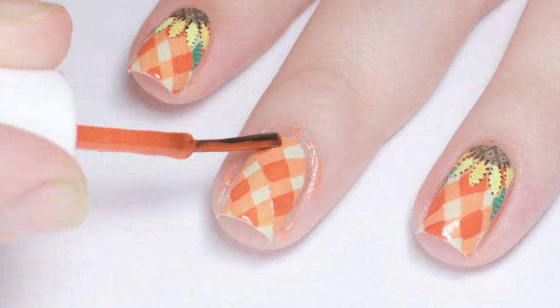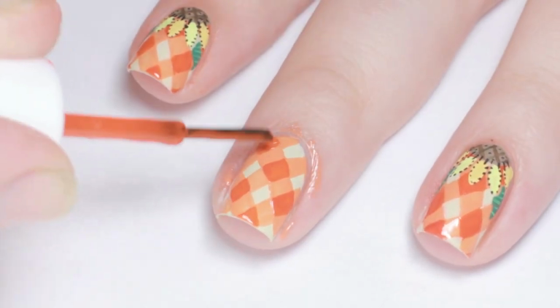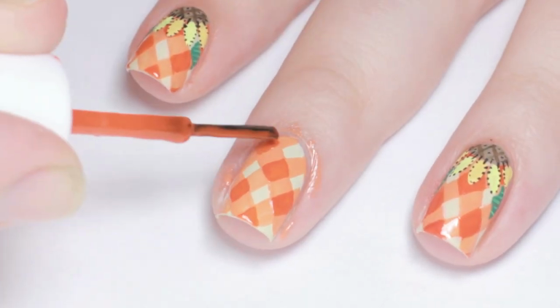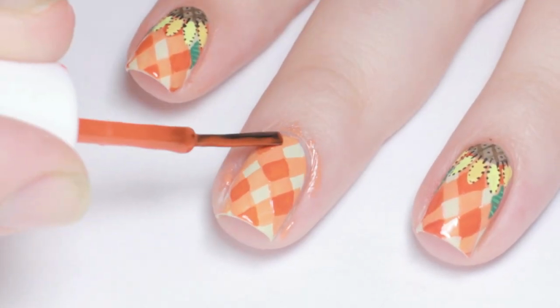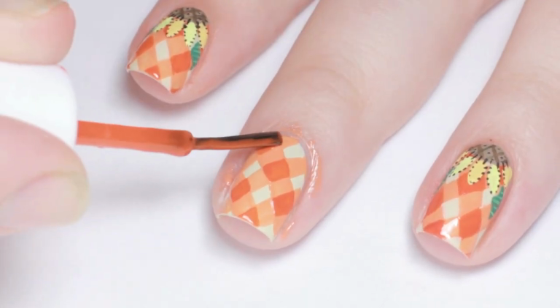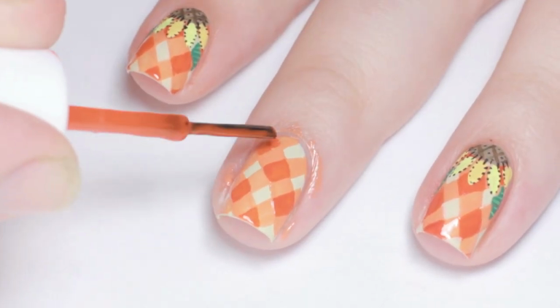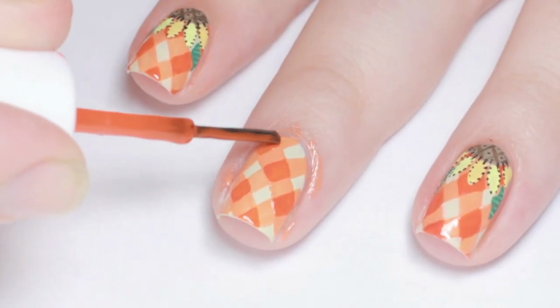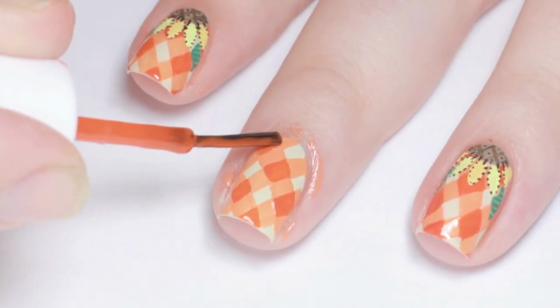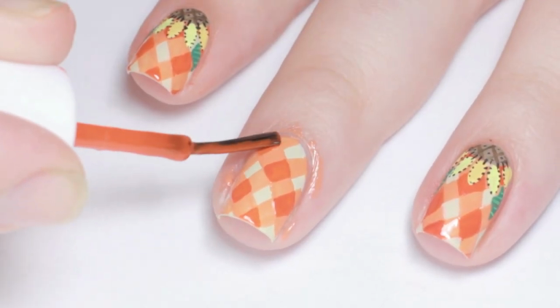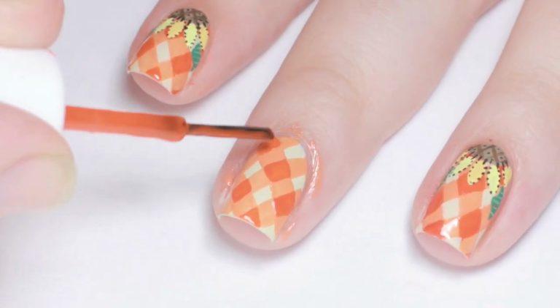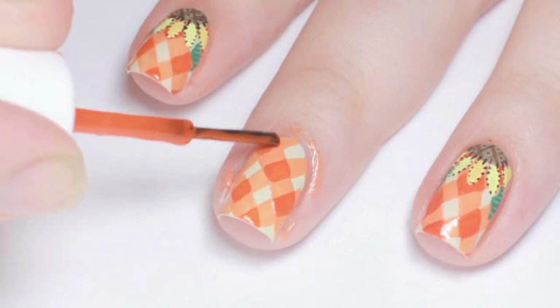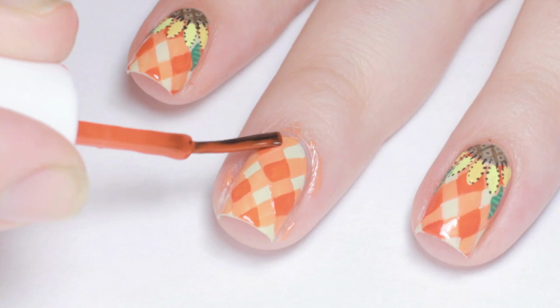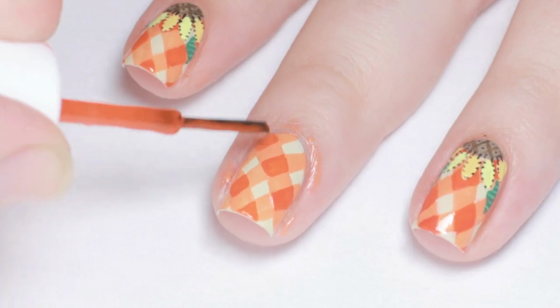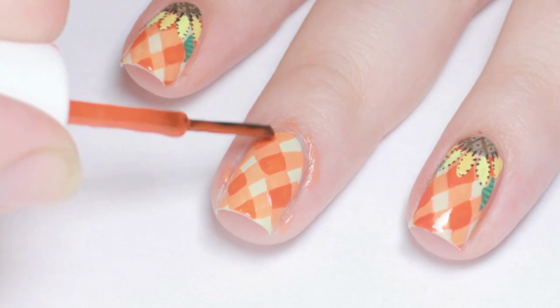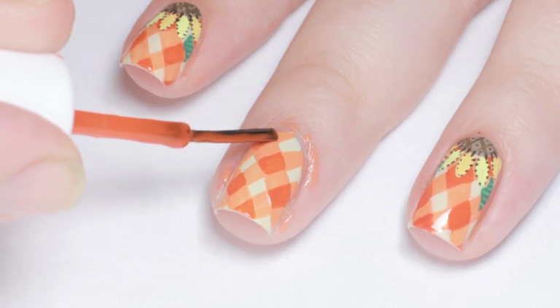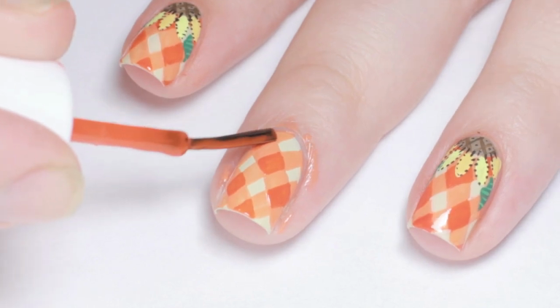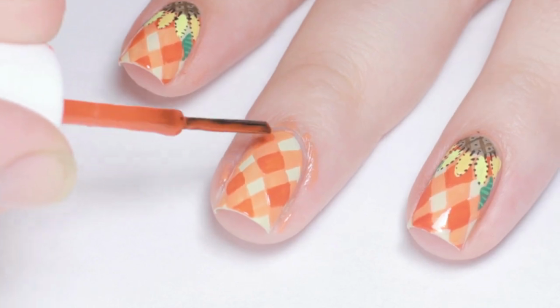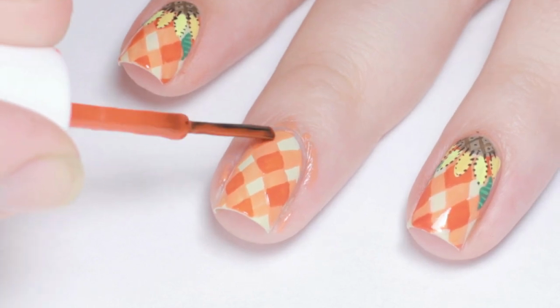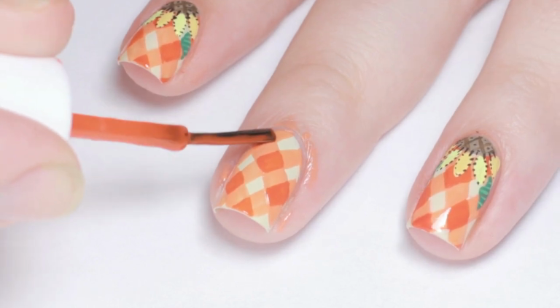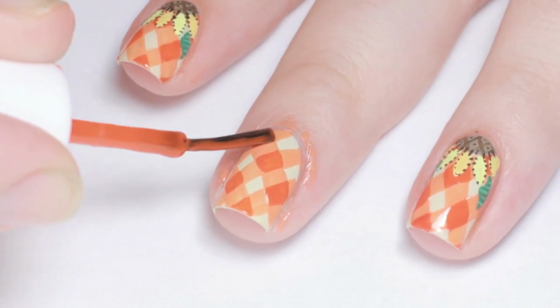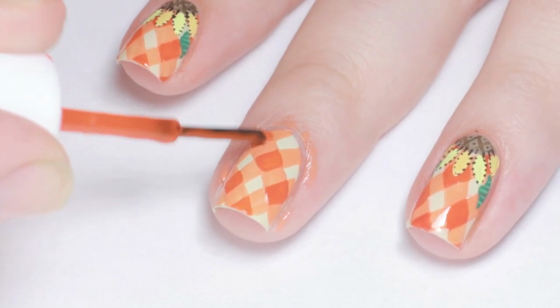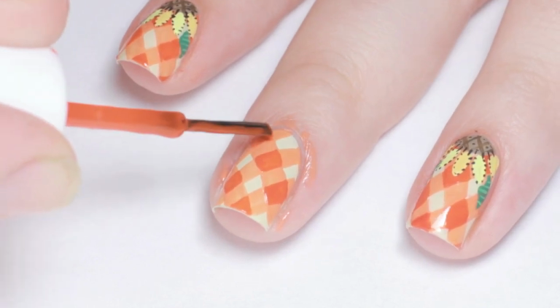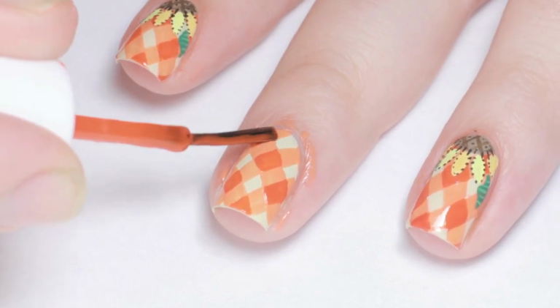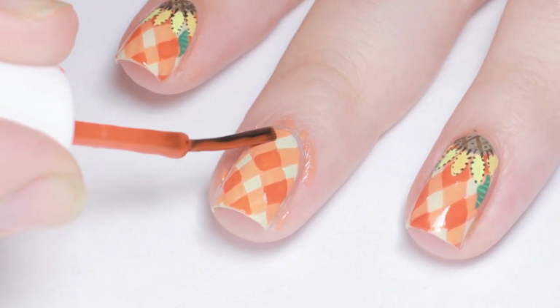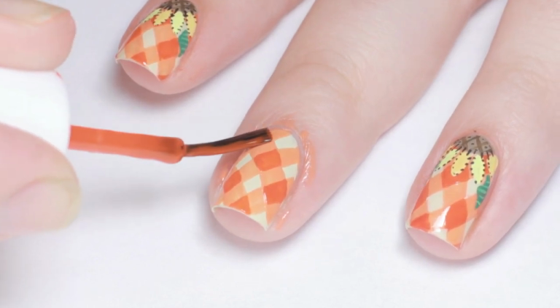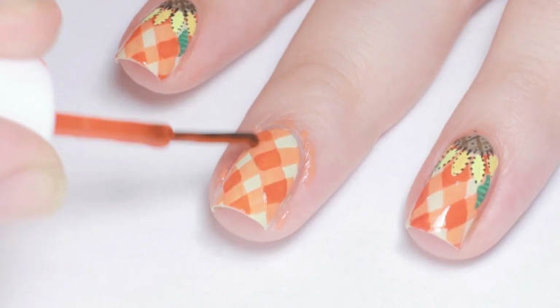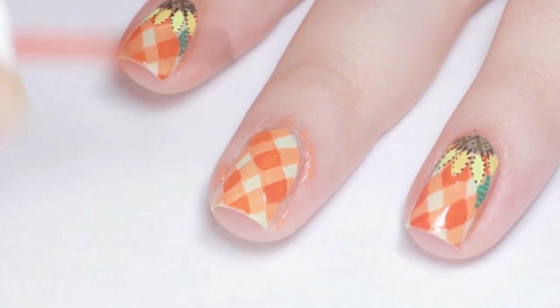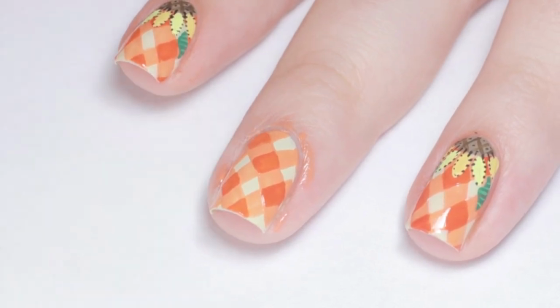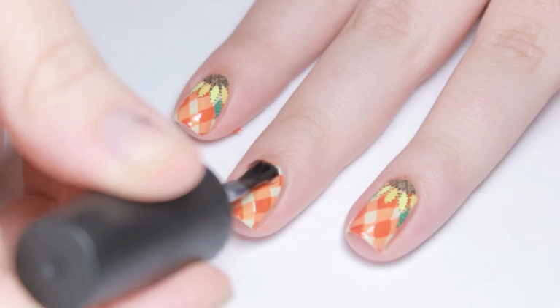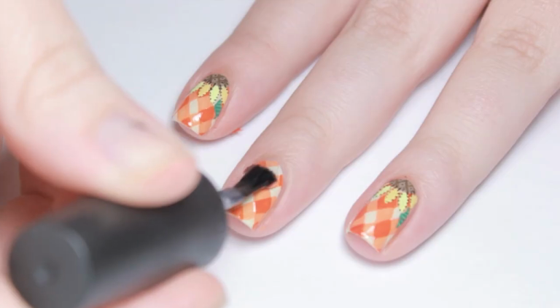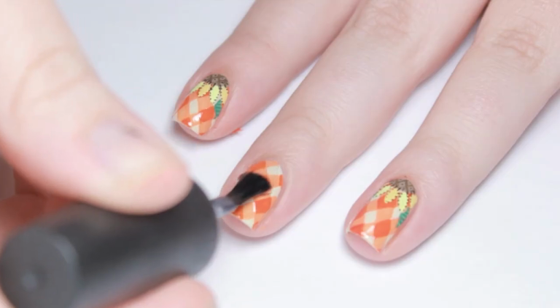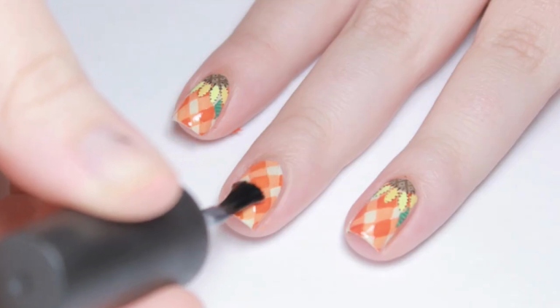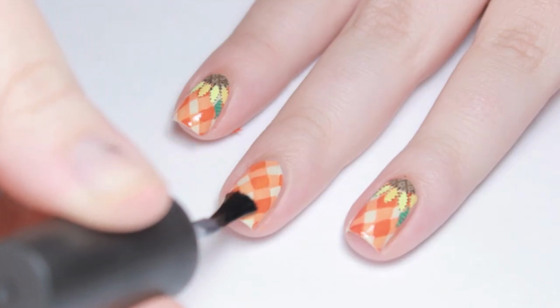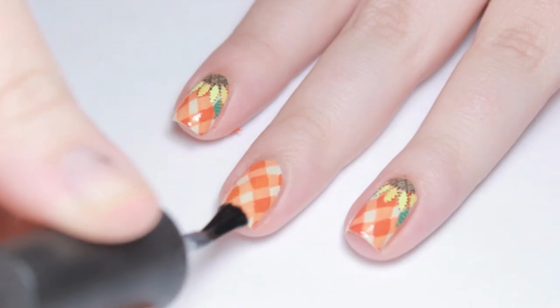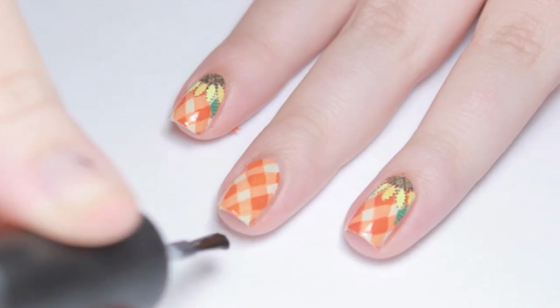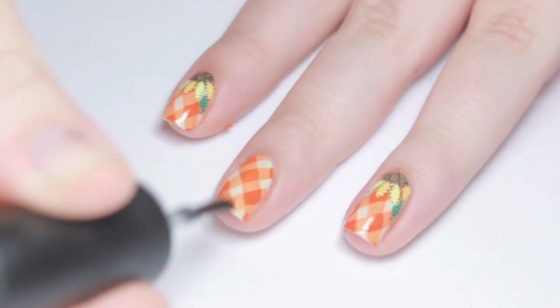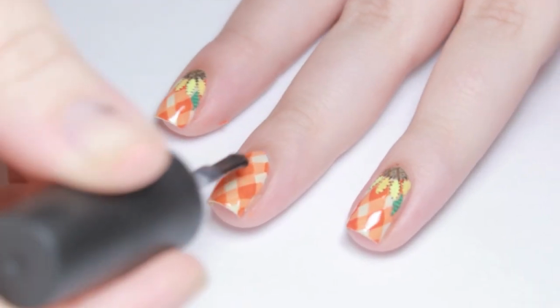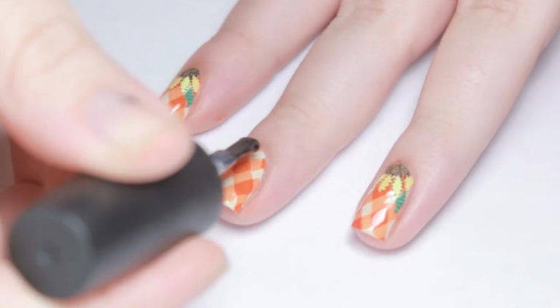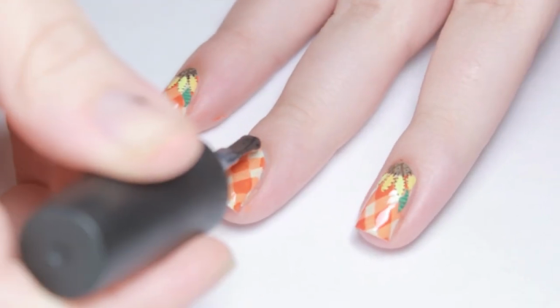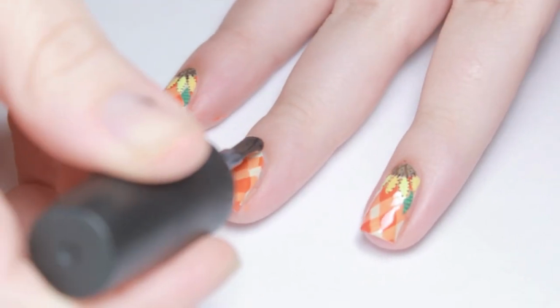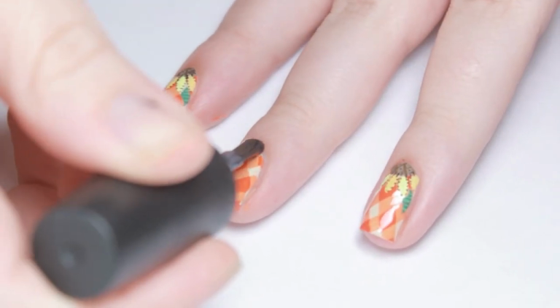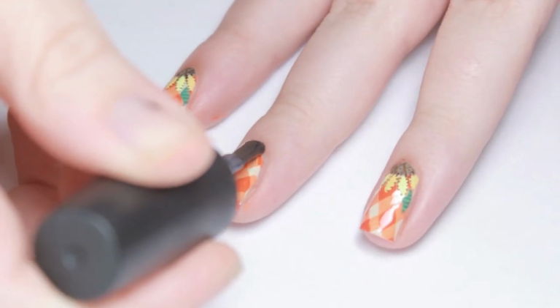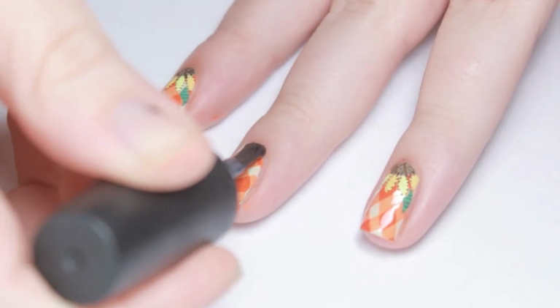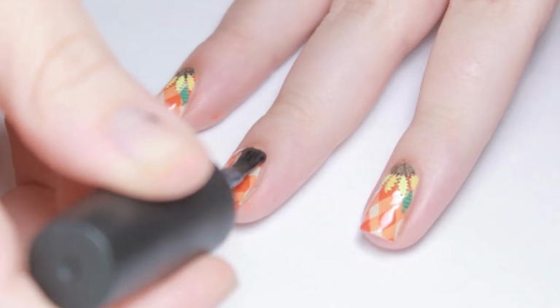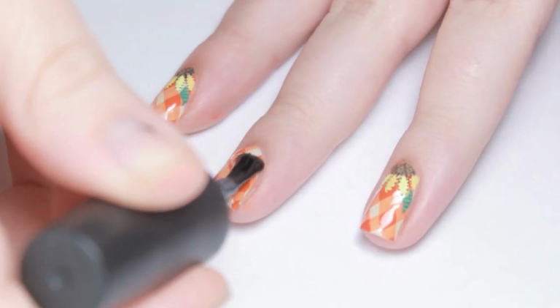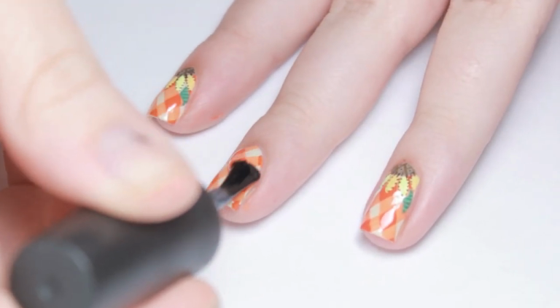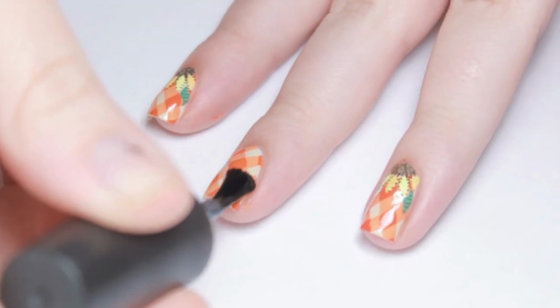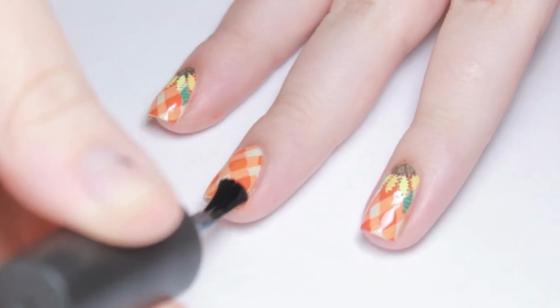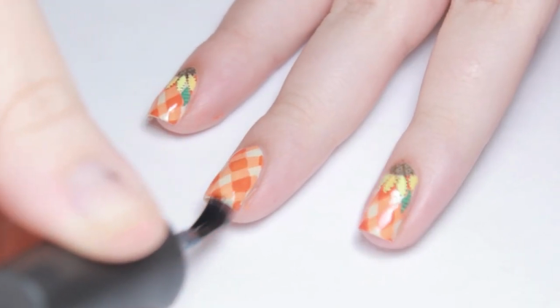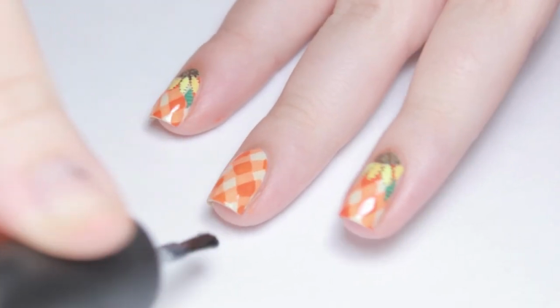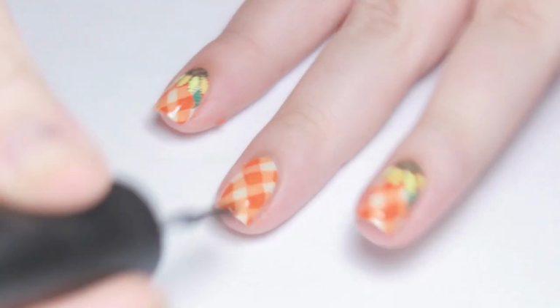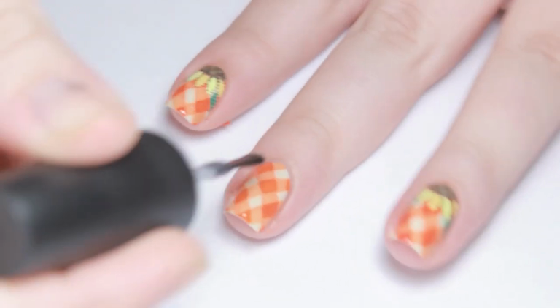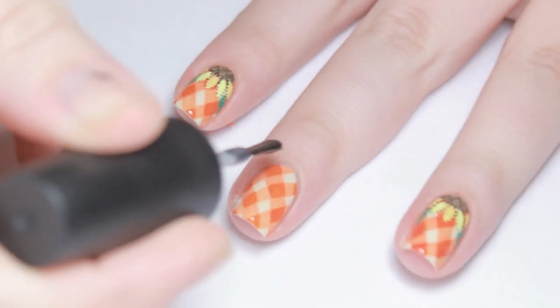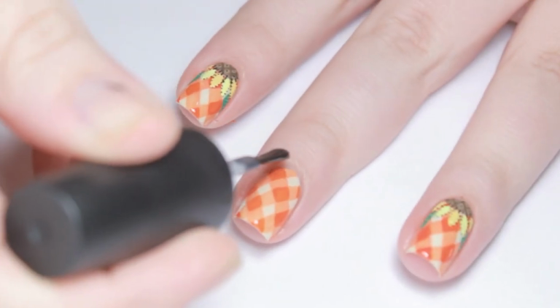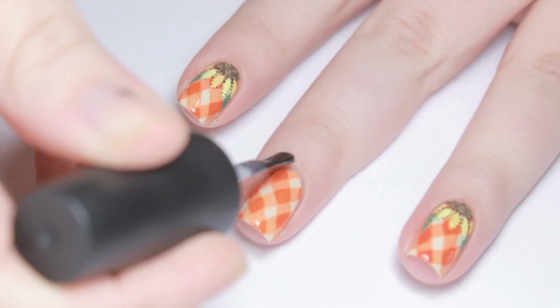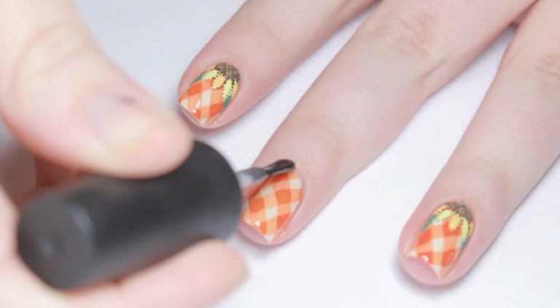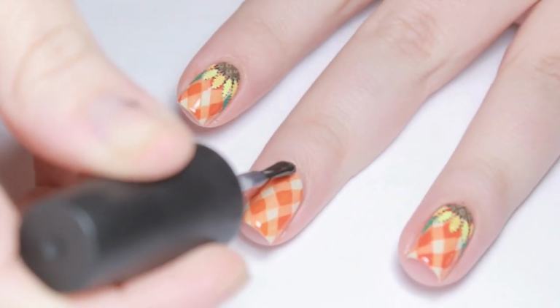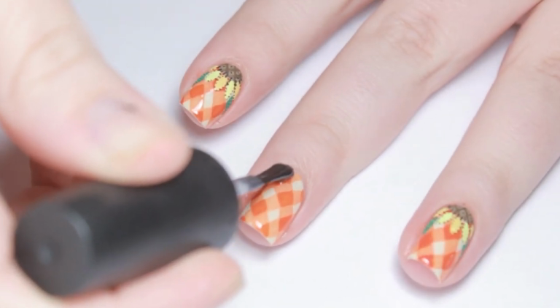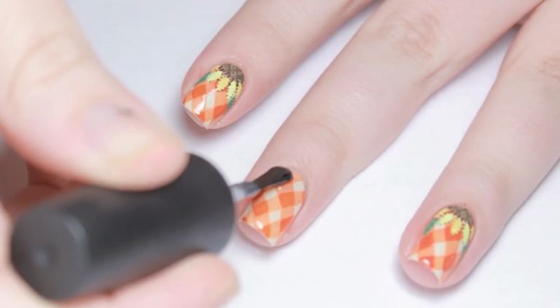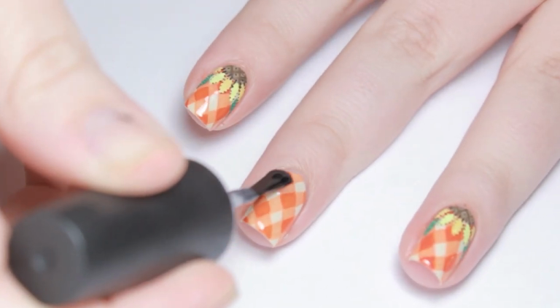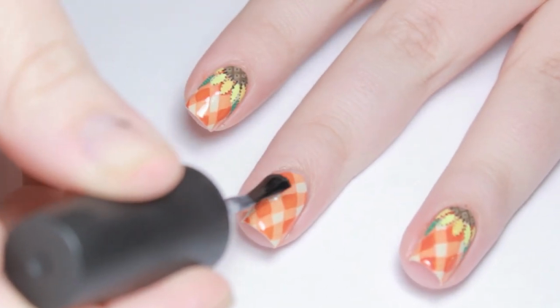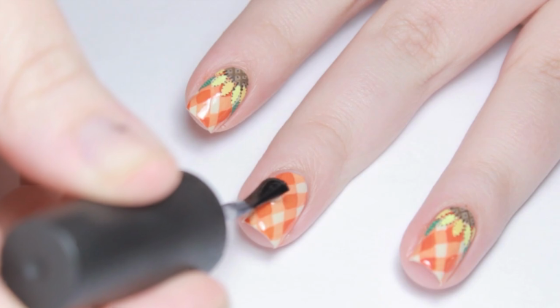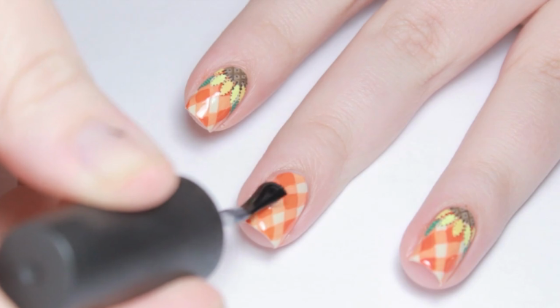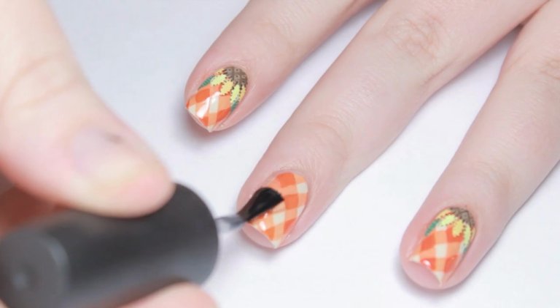Give it some time to dry, then carefully flood a layer of fast drying top coat over the plaid to smooth out the texture.